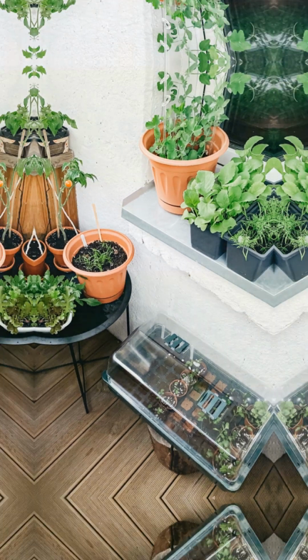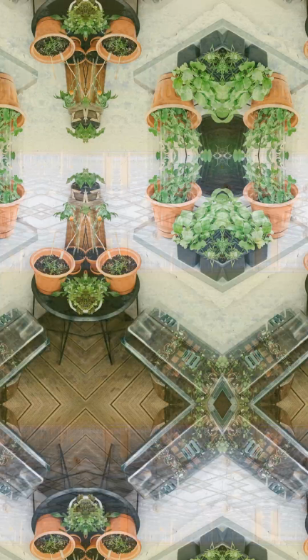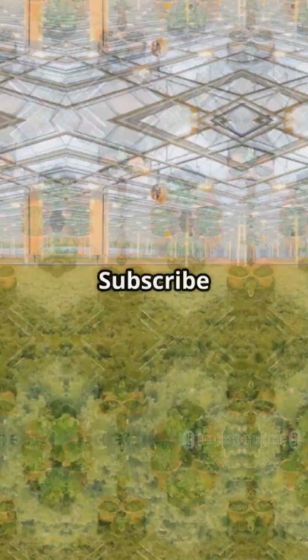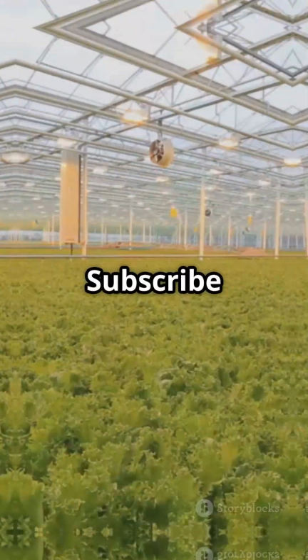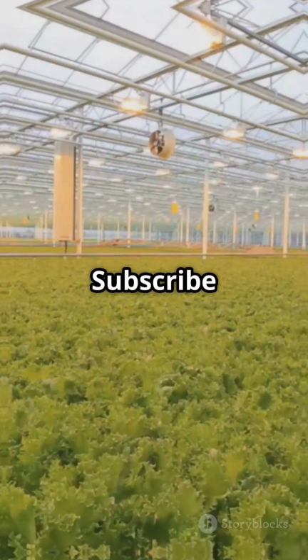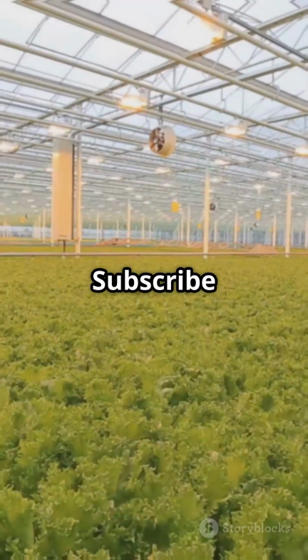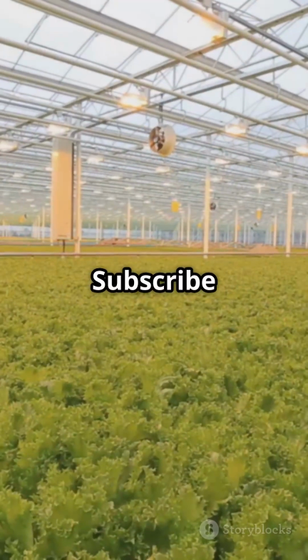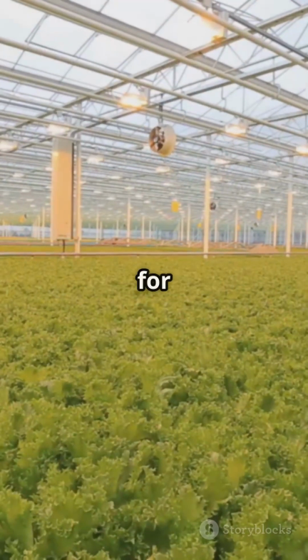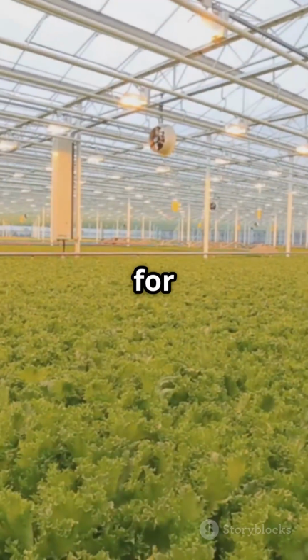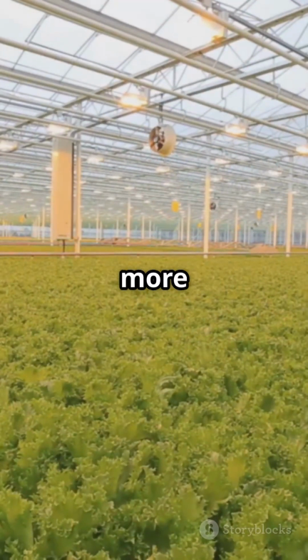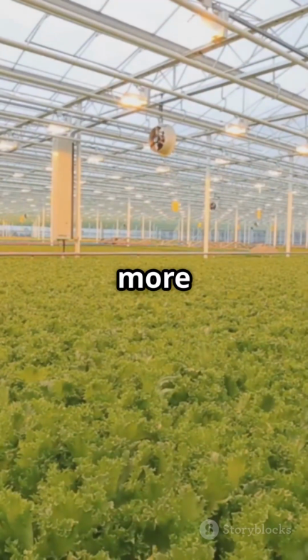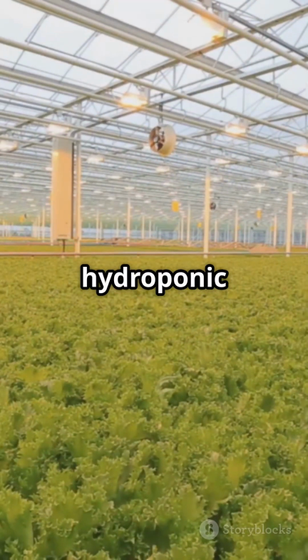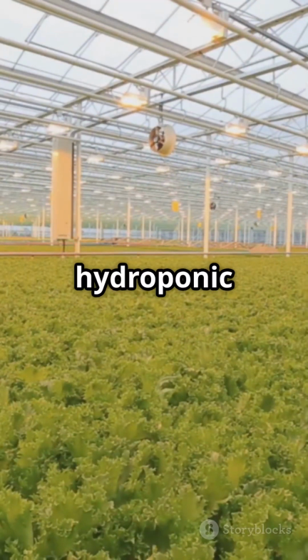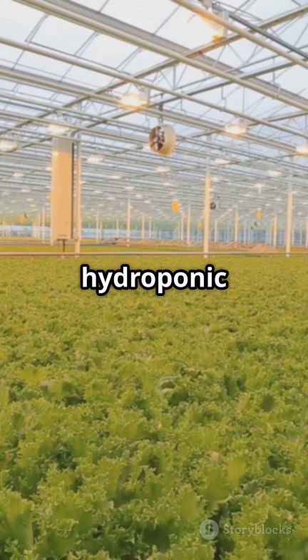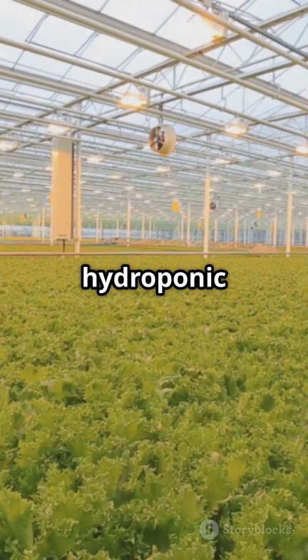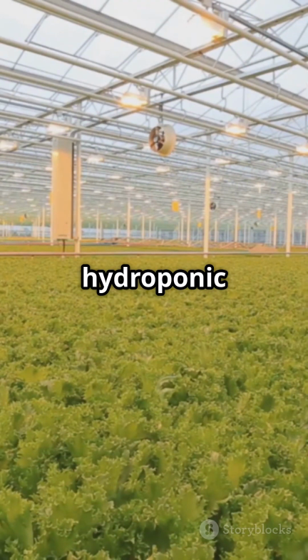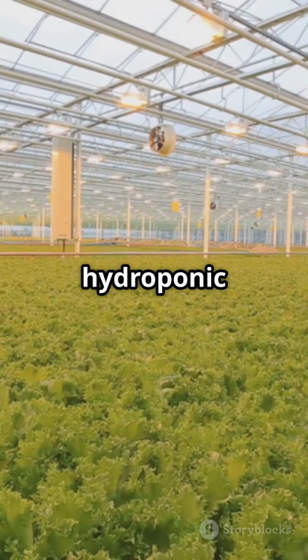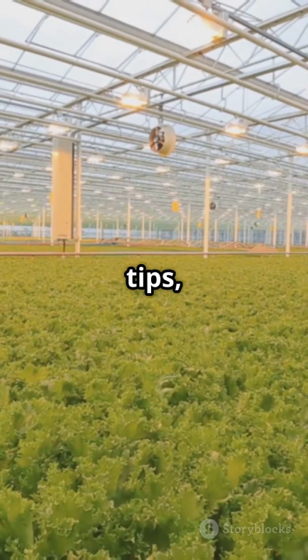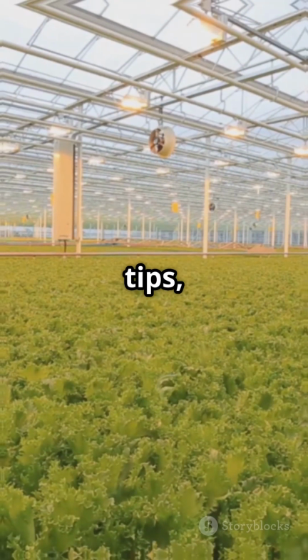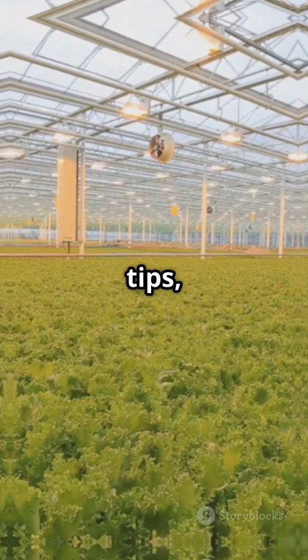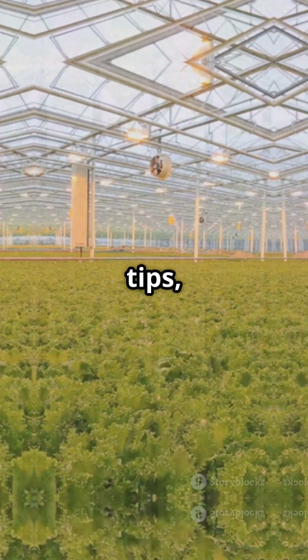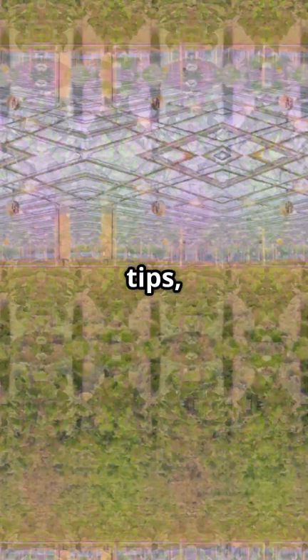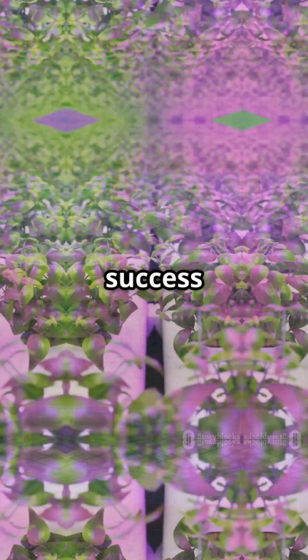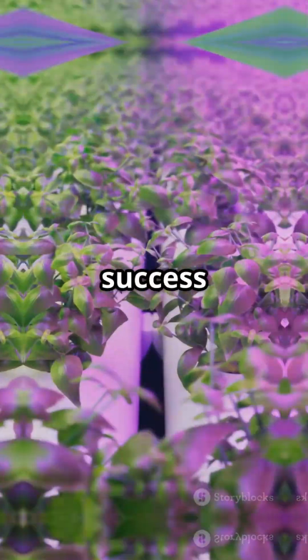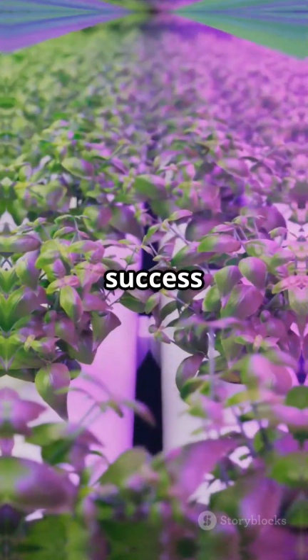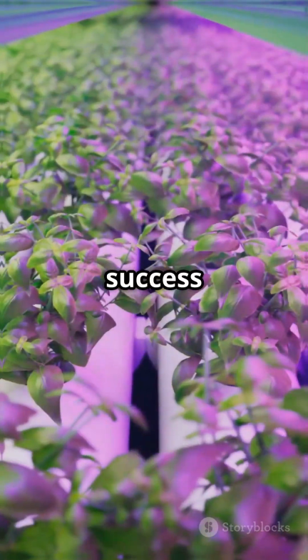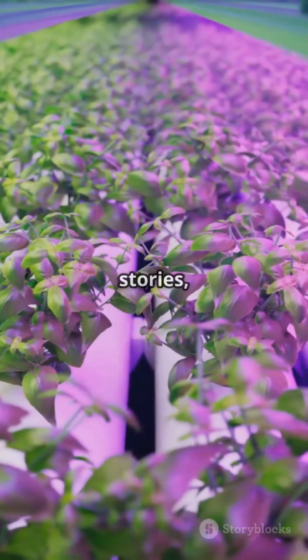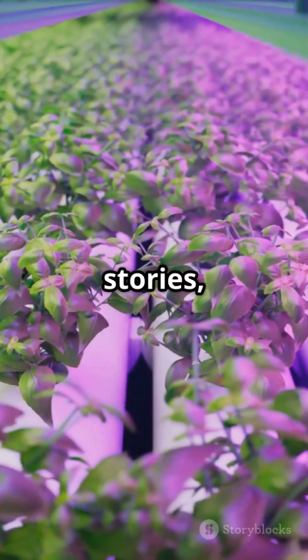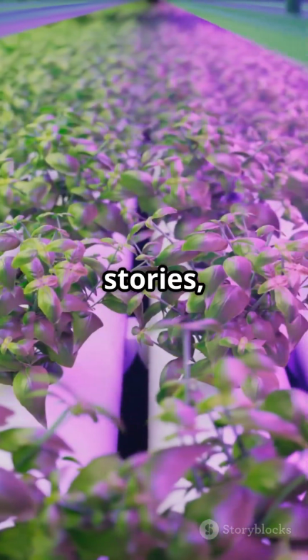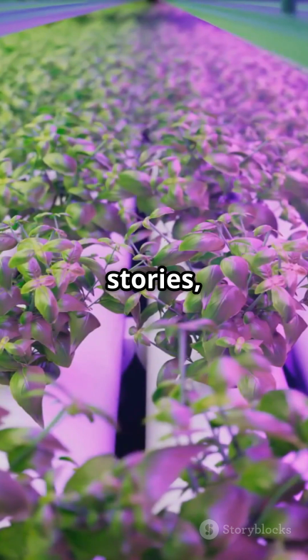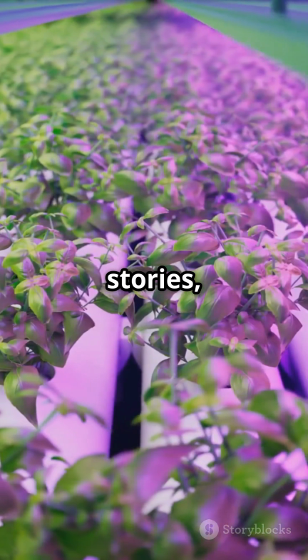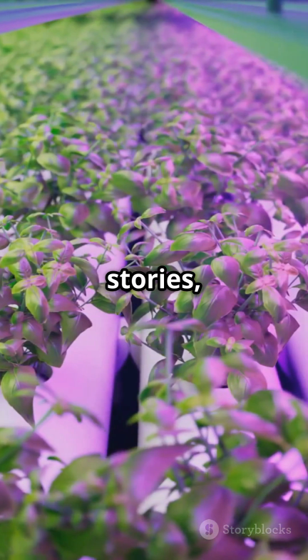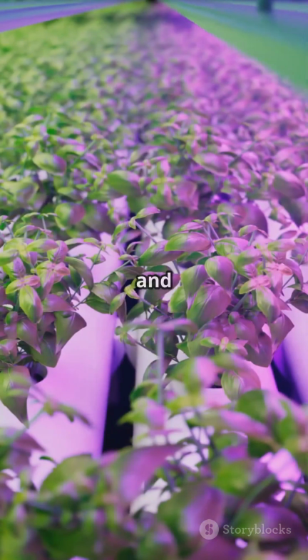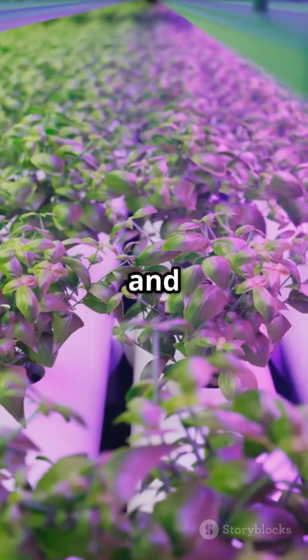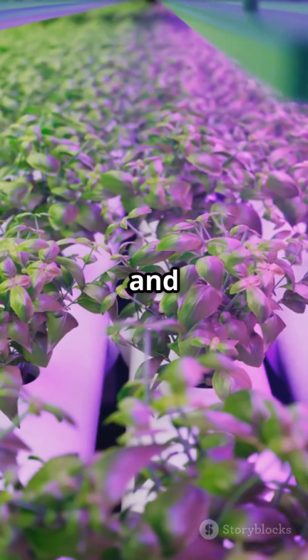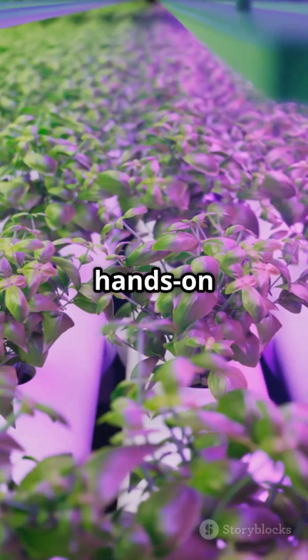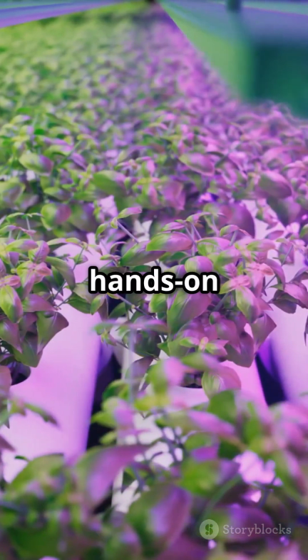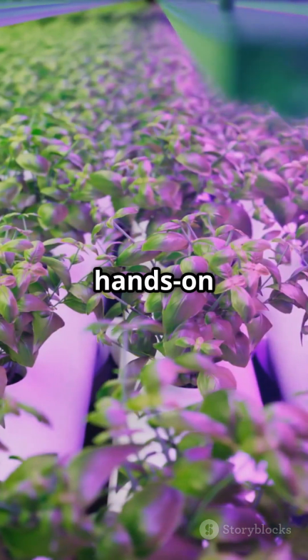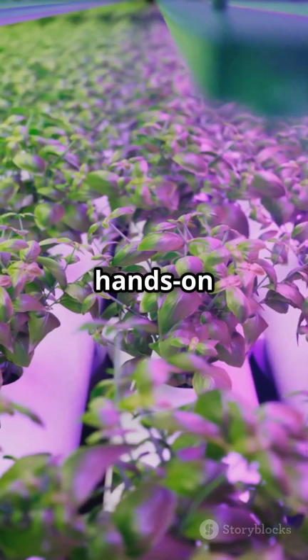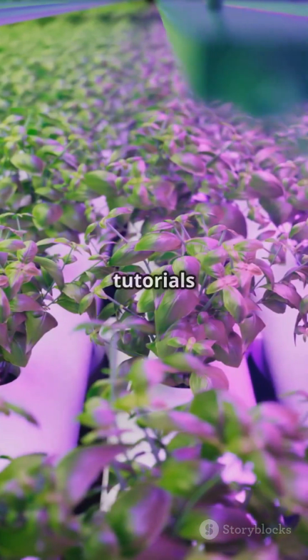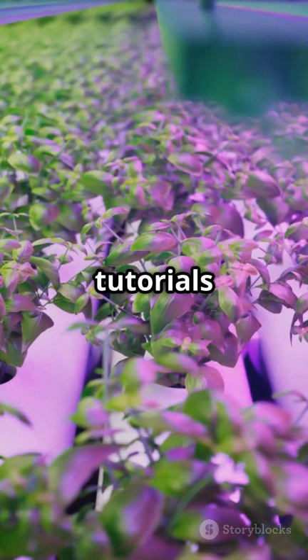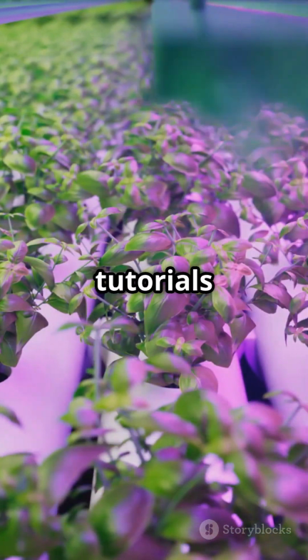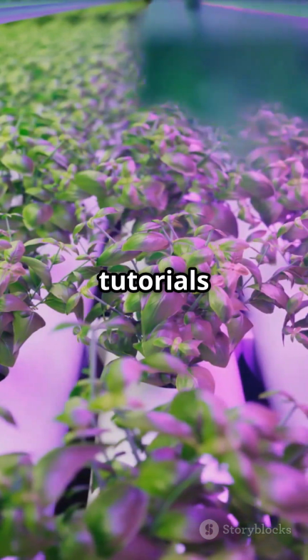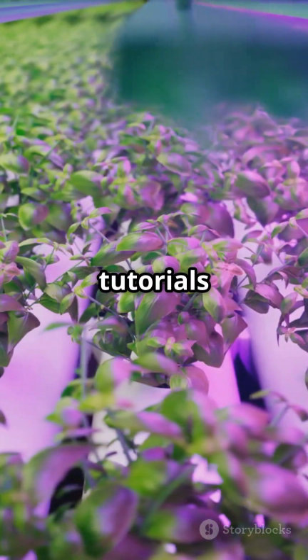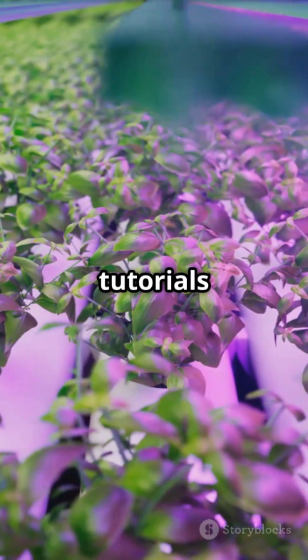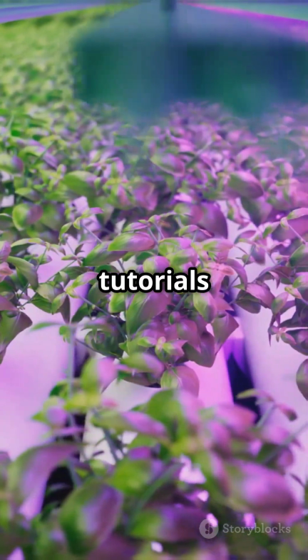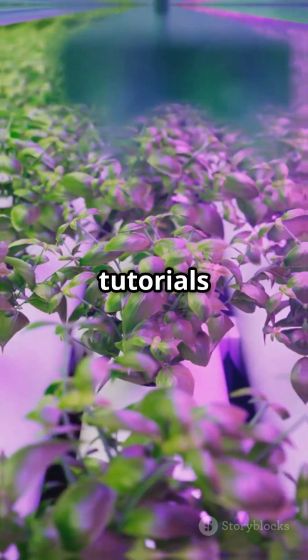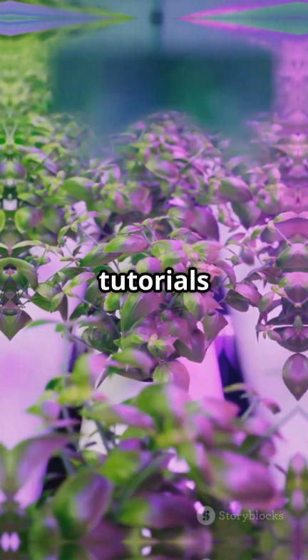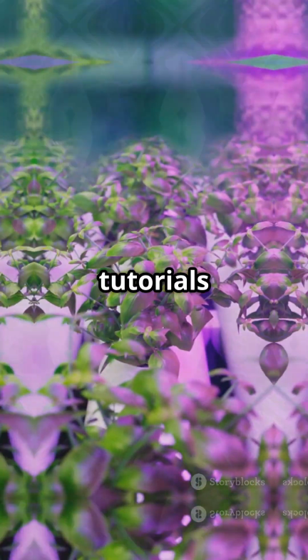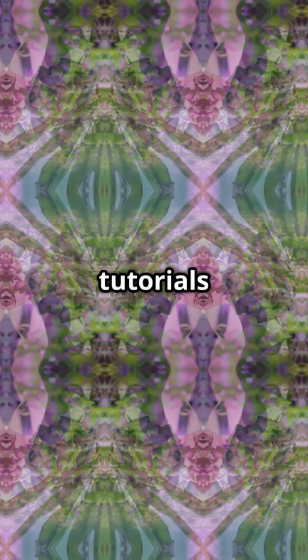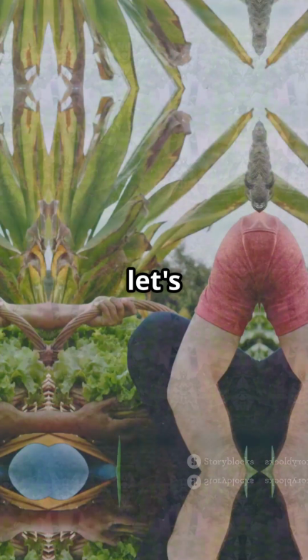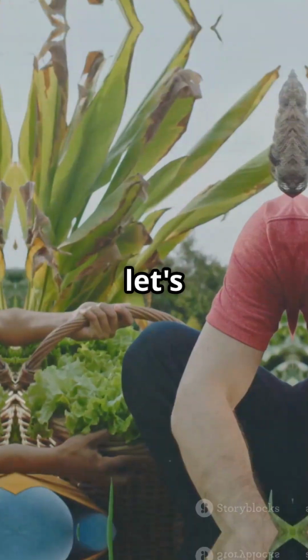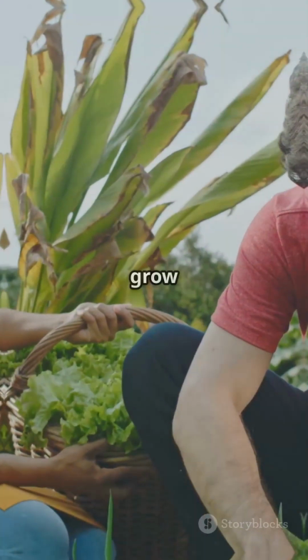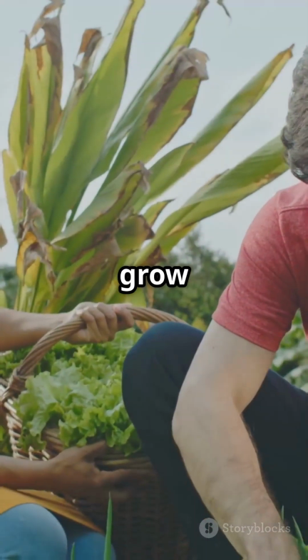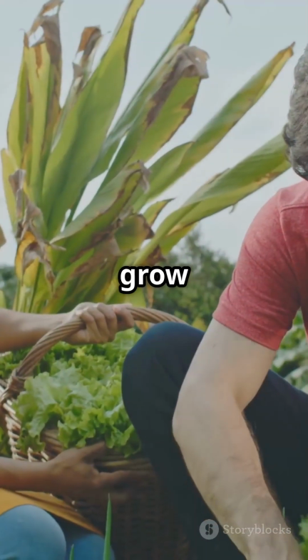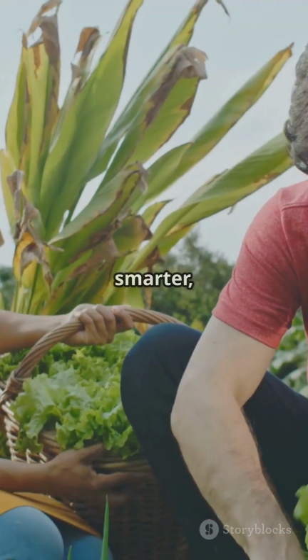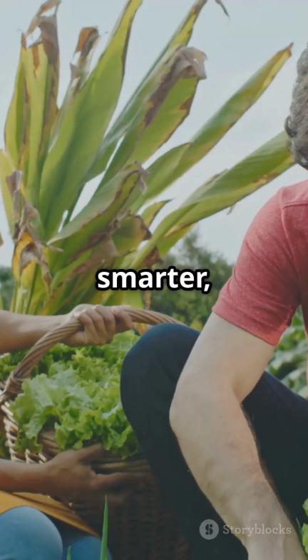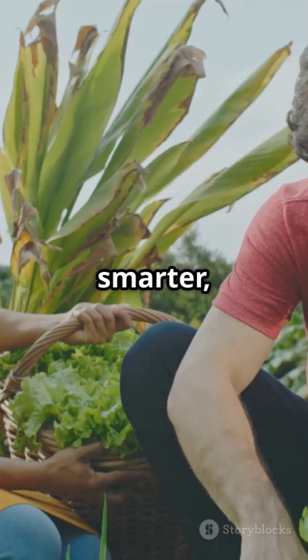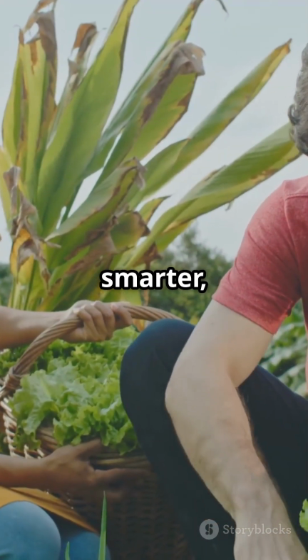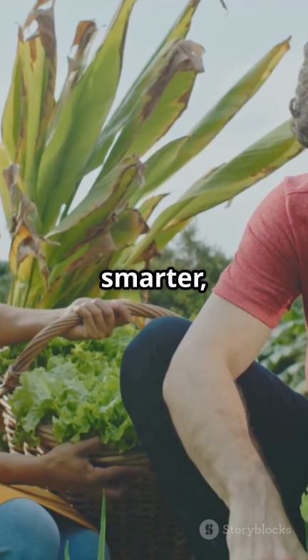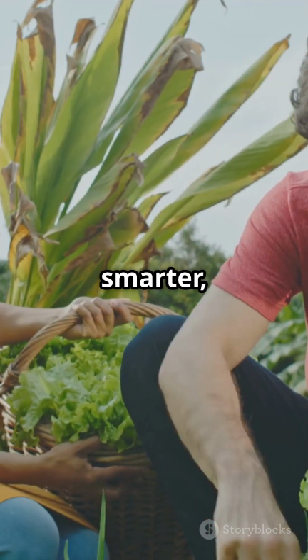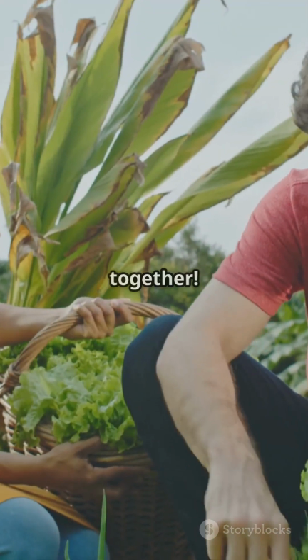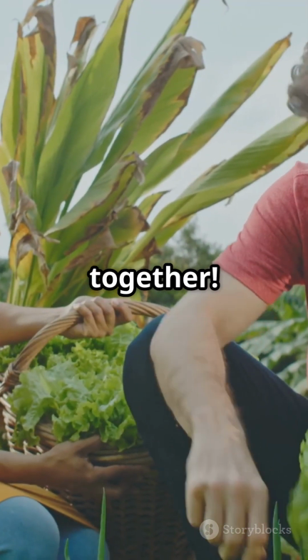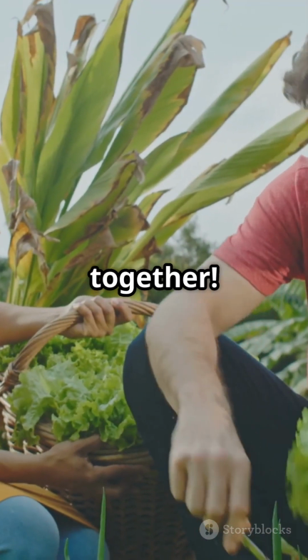Subscribe for more hydroponic tips, success stories, and hands-on tutorials. Let's grow smarter together.